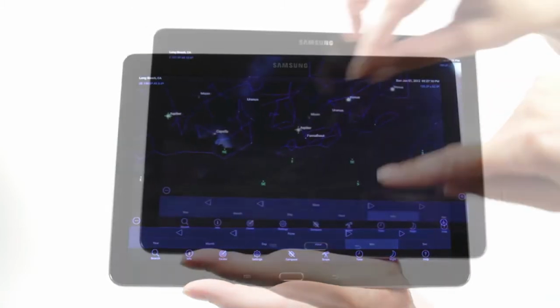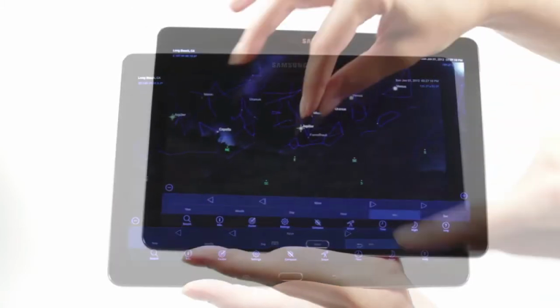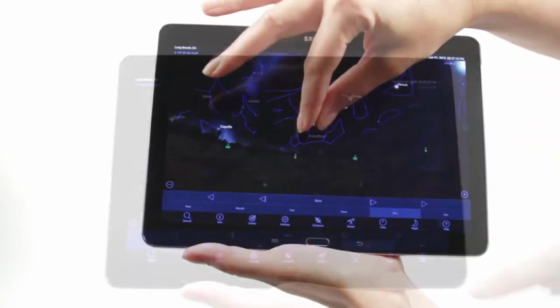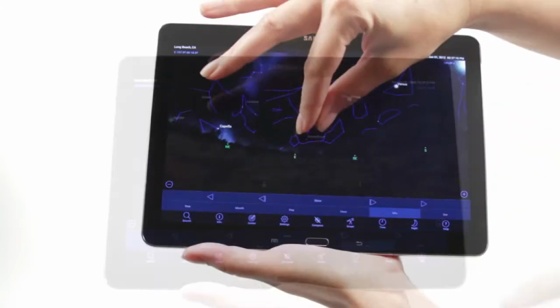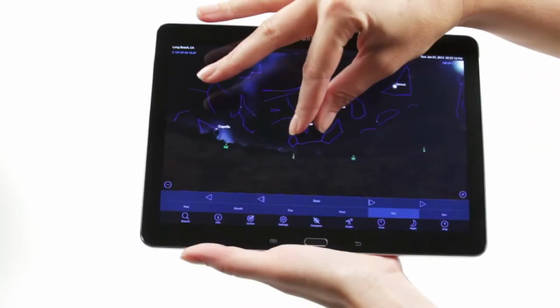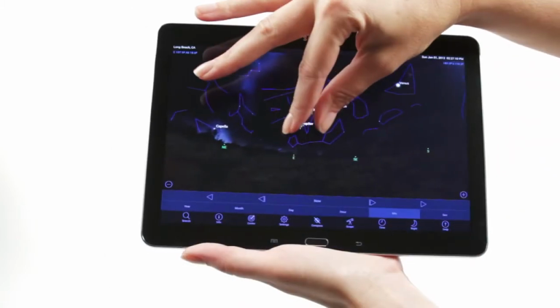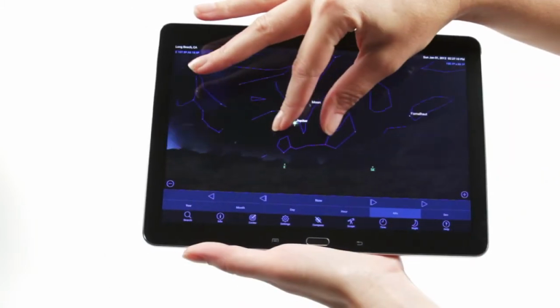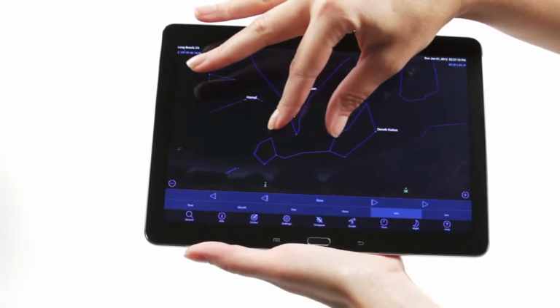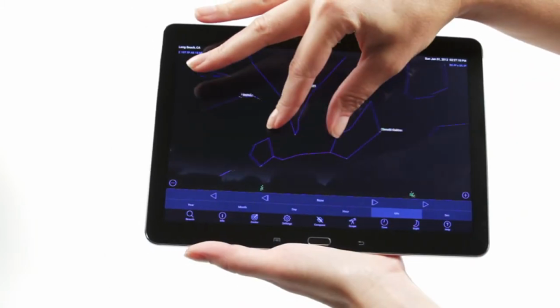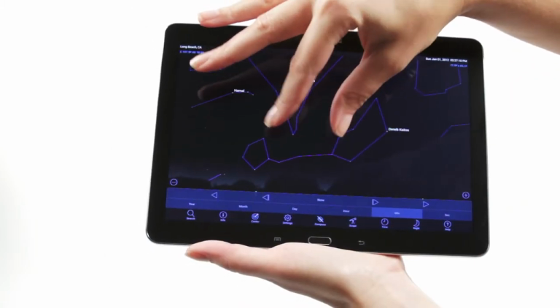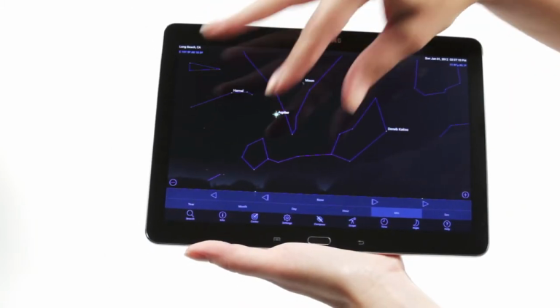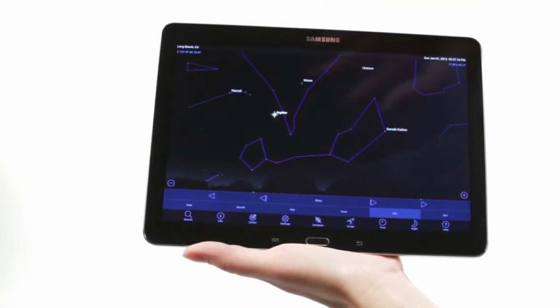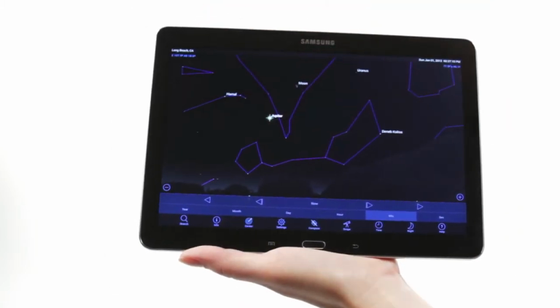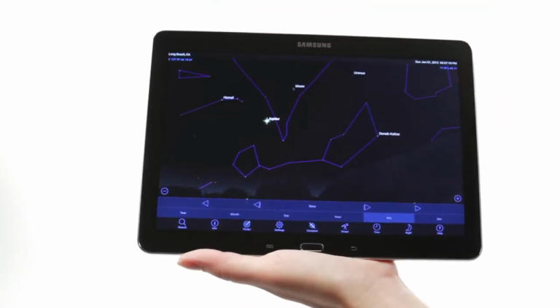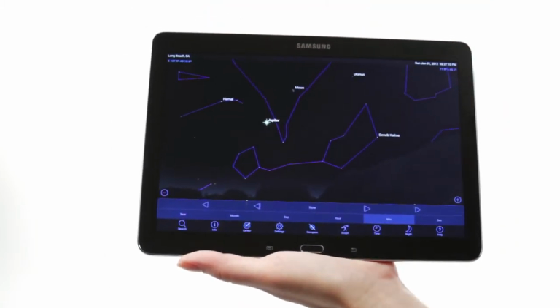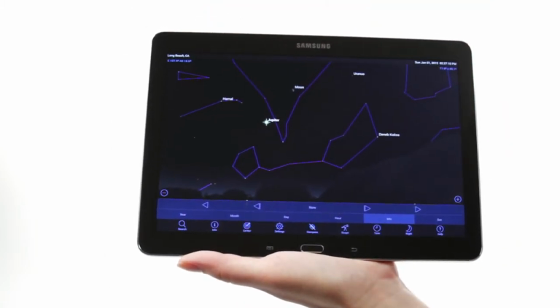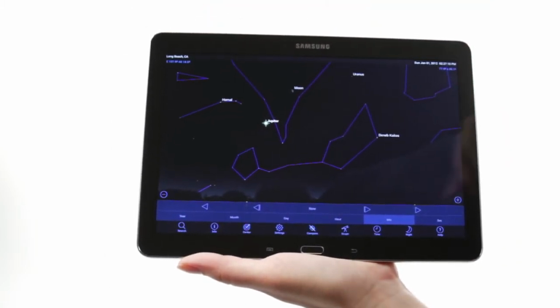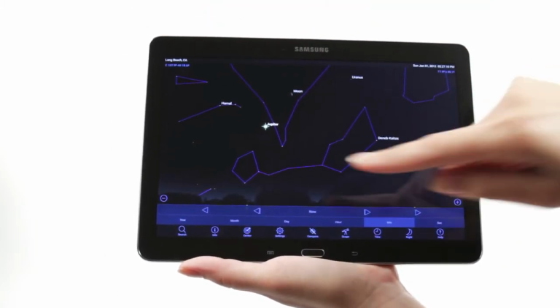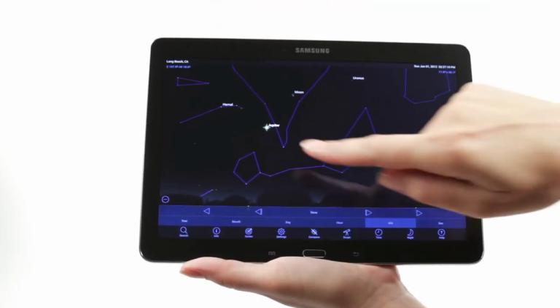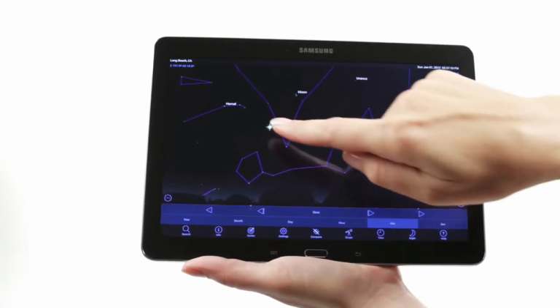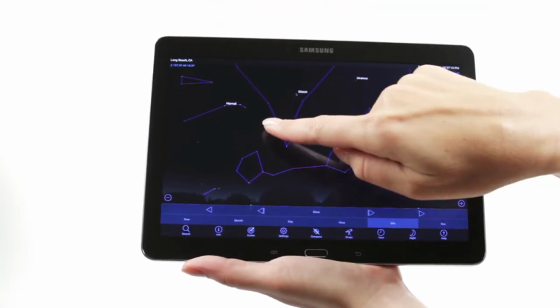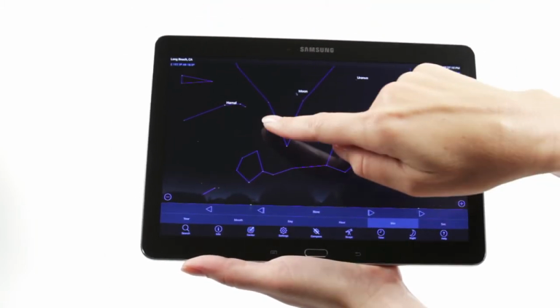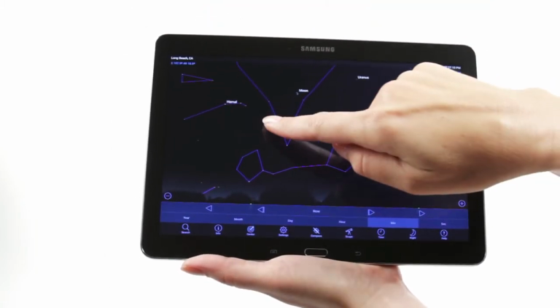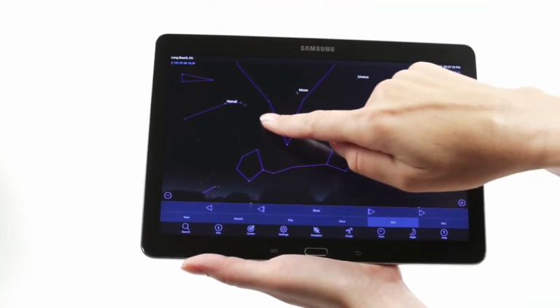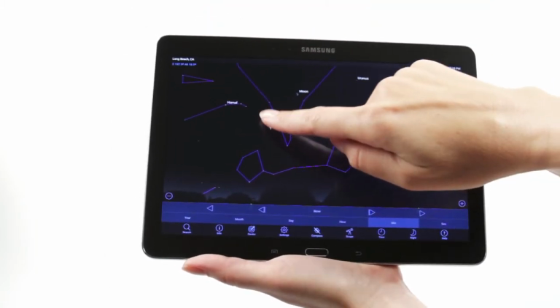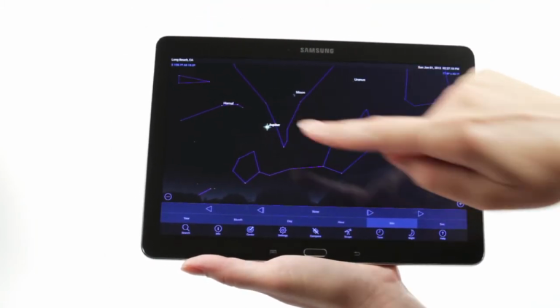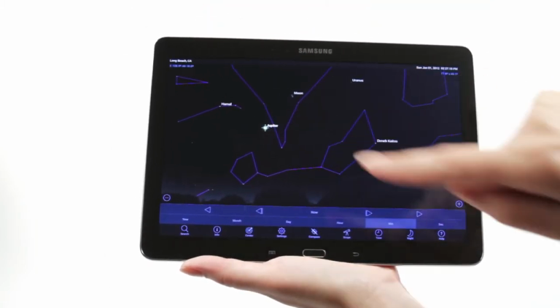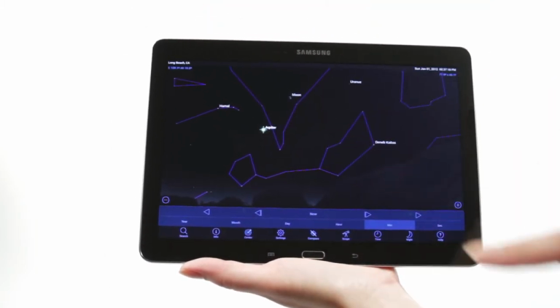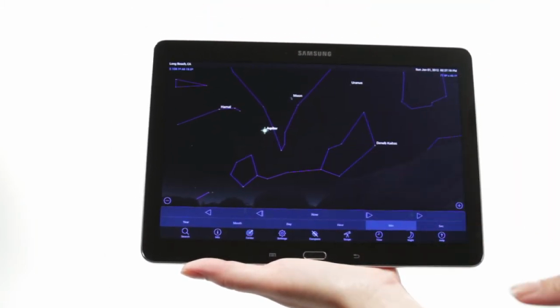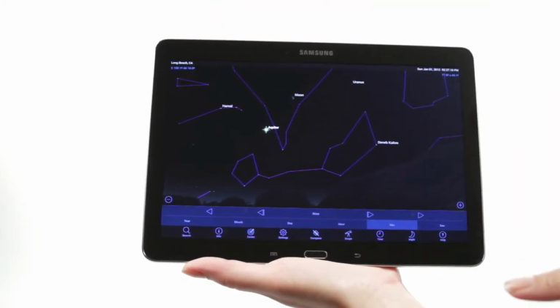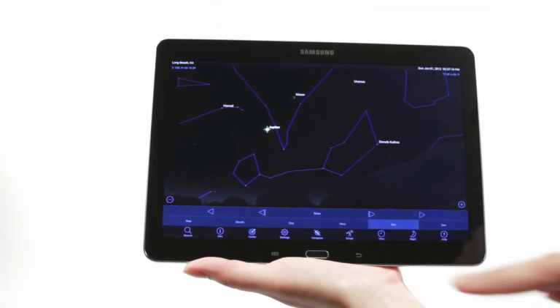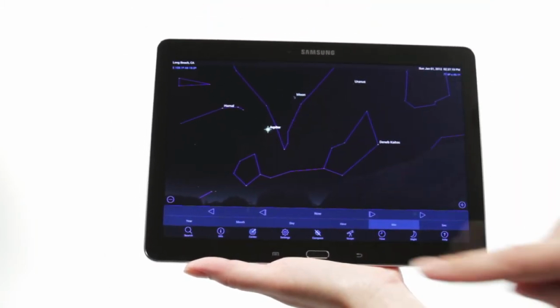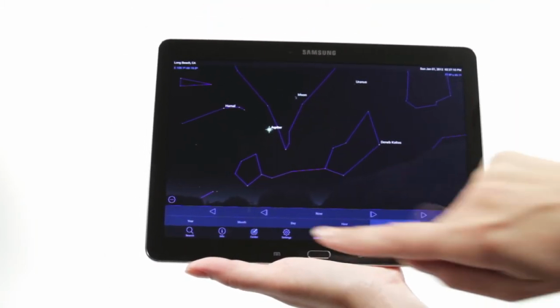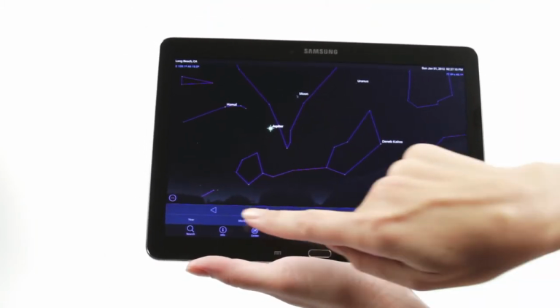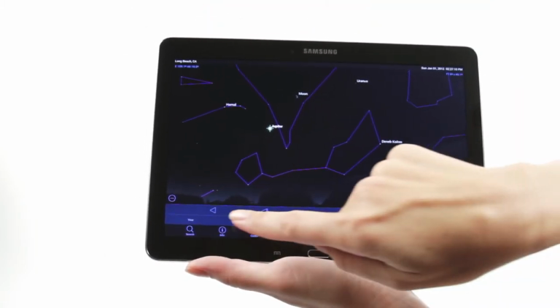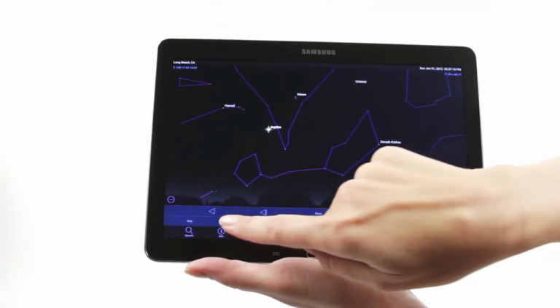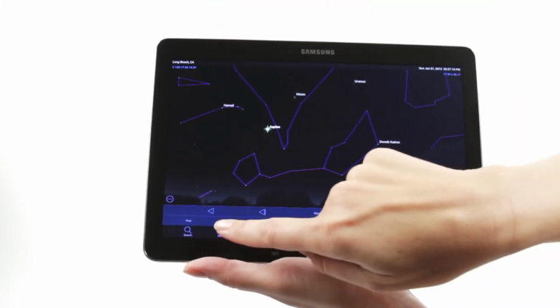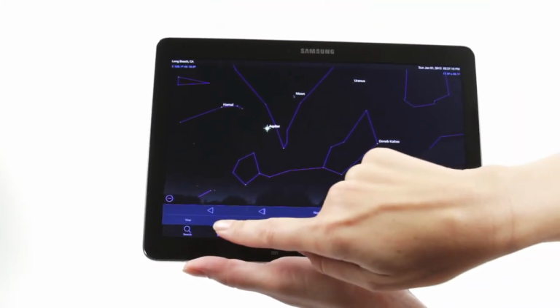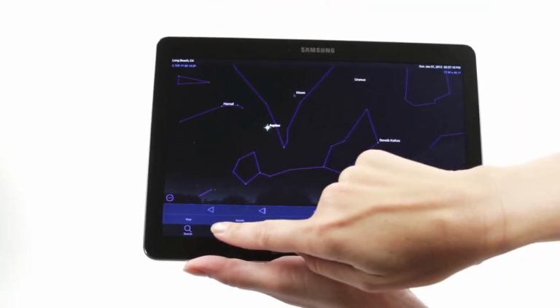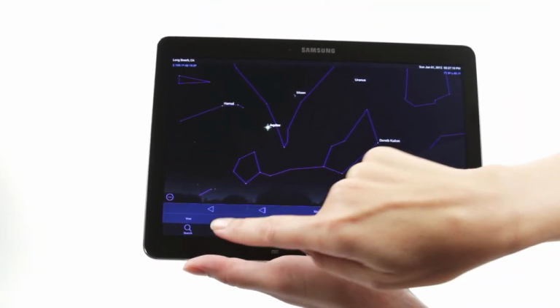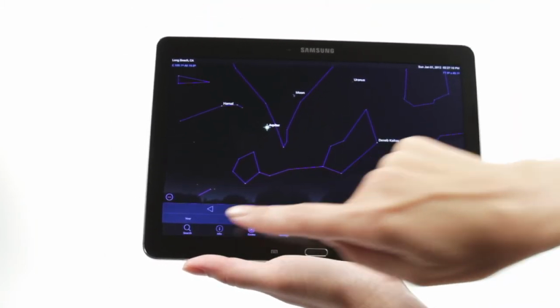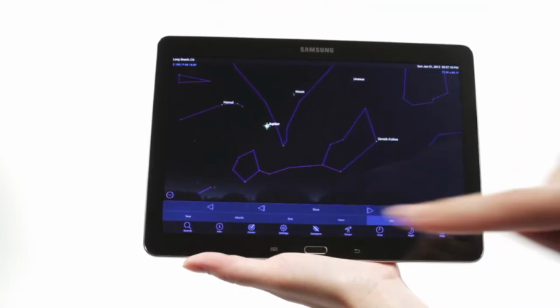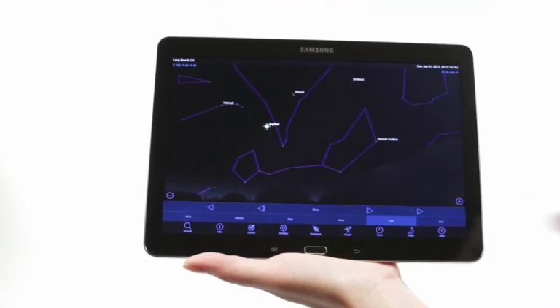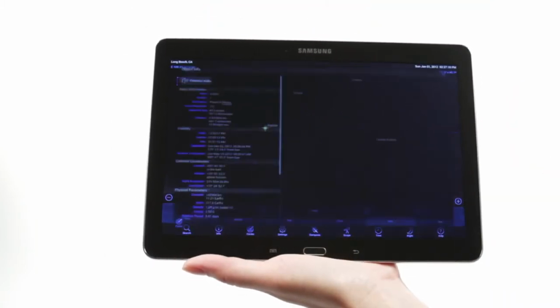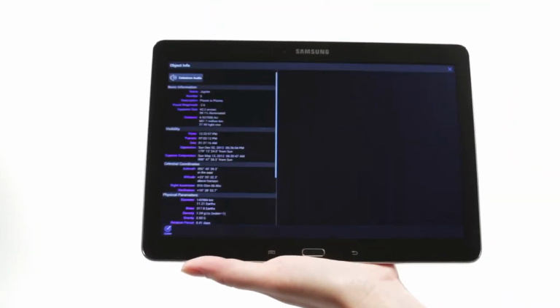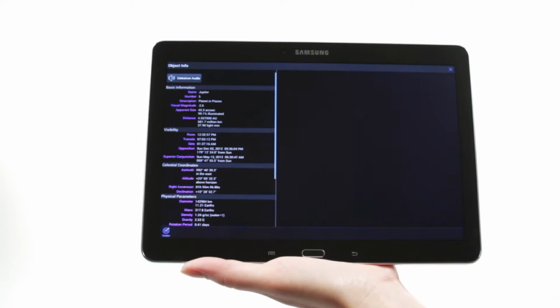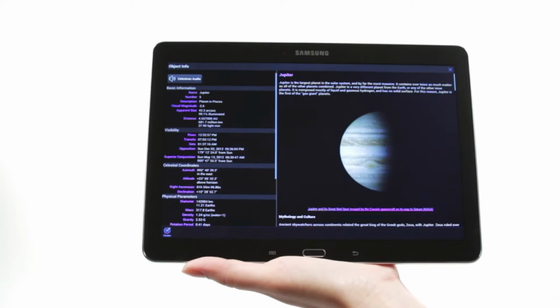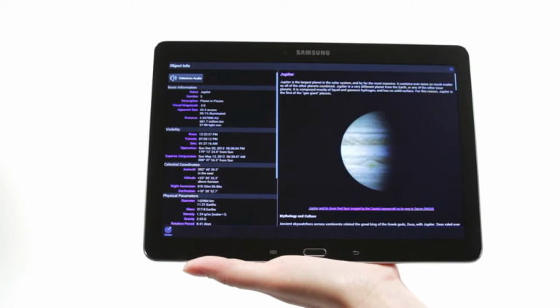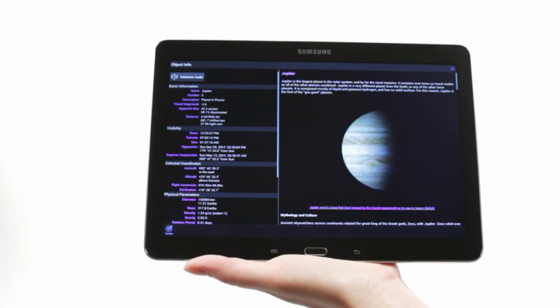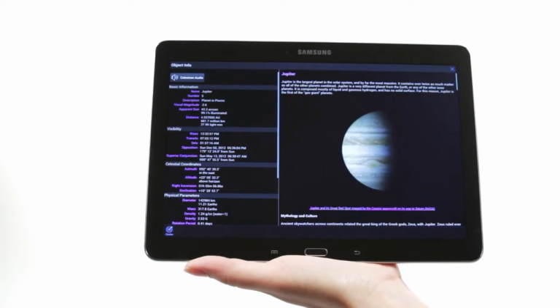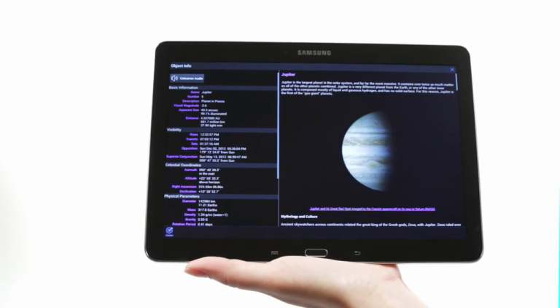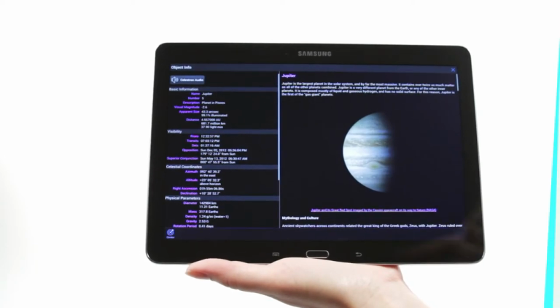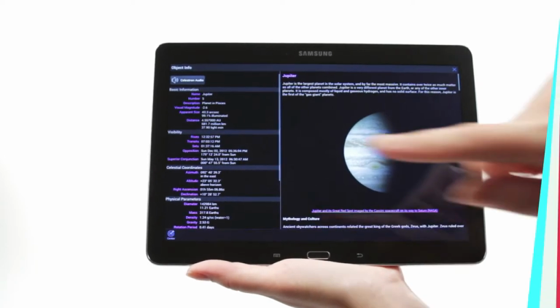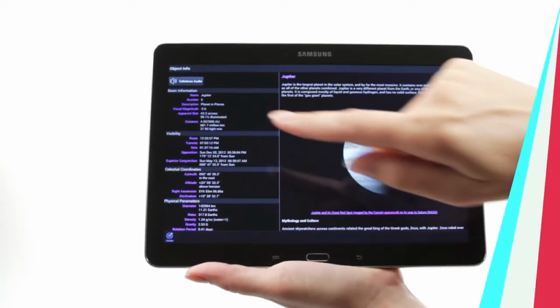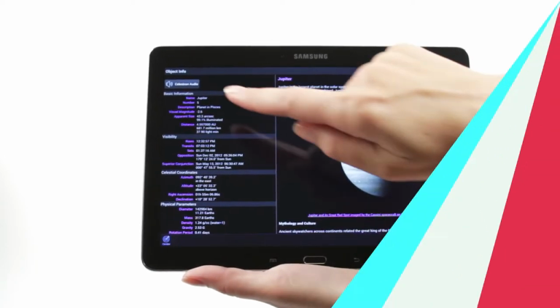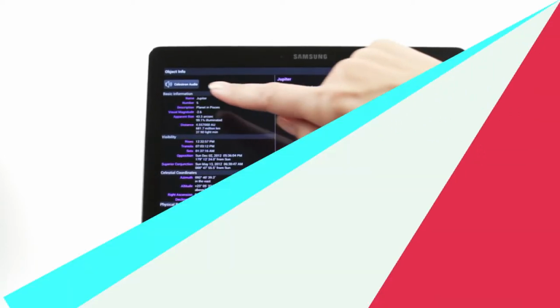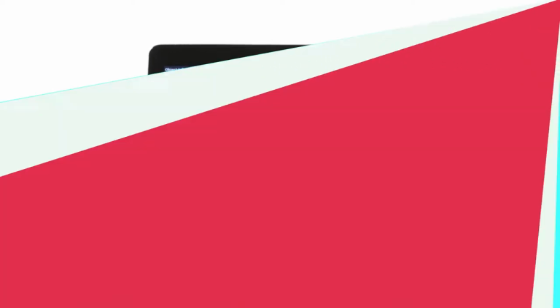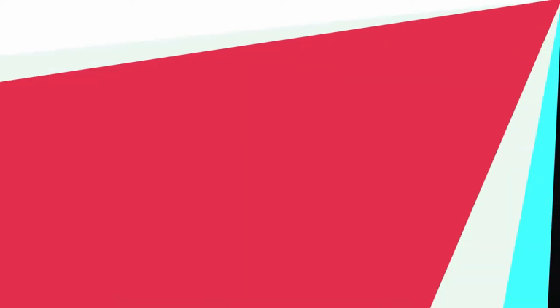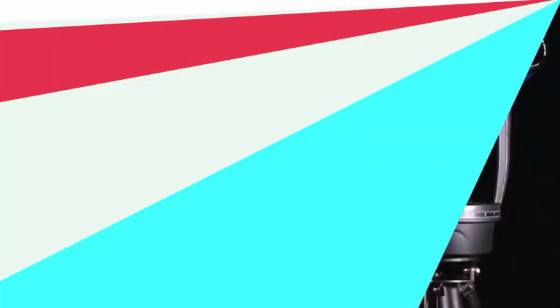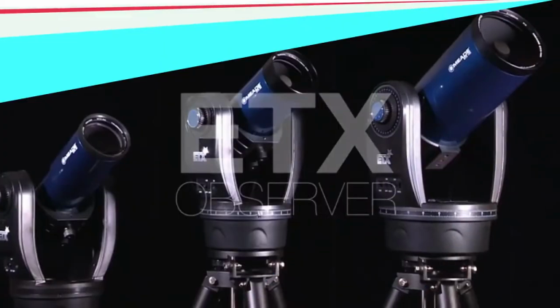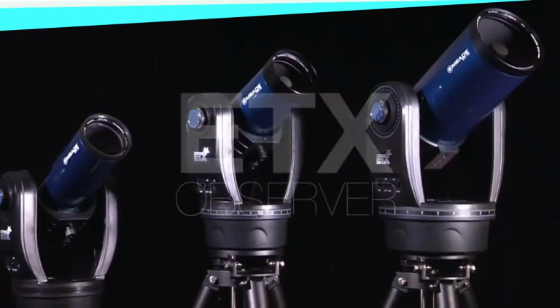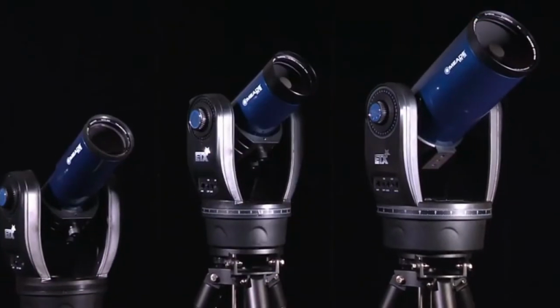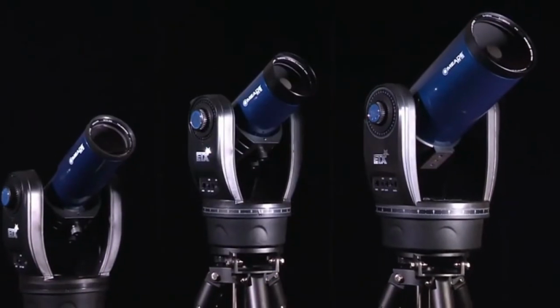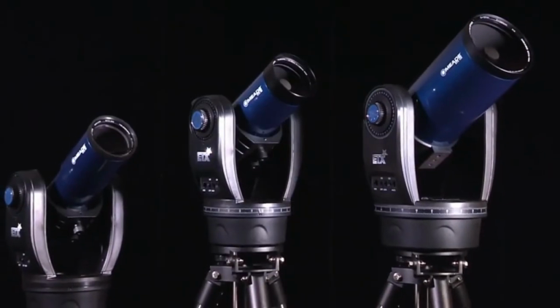Use Celestron's free SkyPortal mobile app for iOS and Android to locate objects in the night sky. As you observe, listen to SkyPortal's audio descriptions for the most popular objects. Happy stargazing!